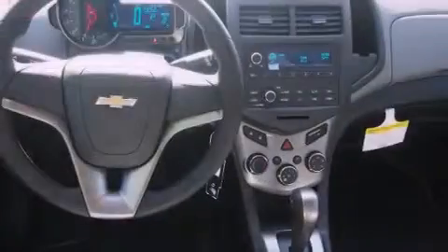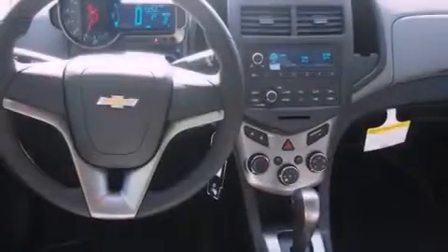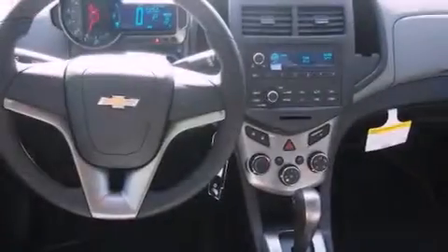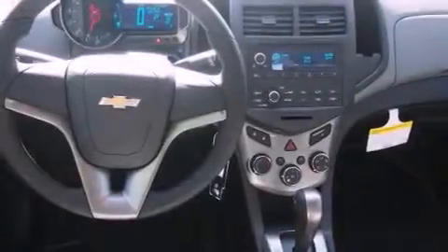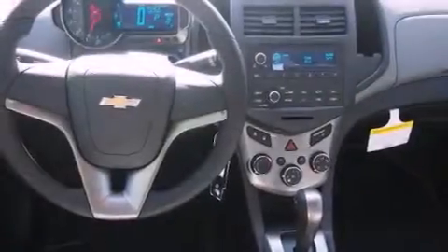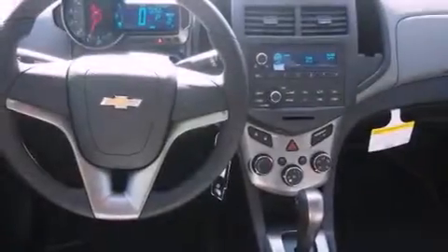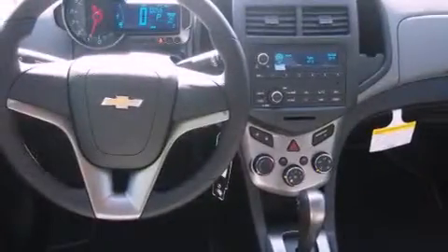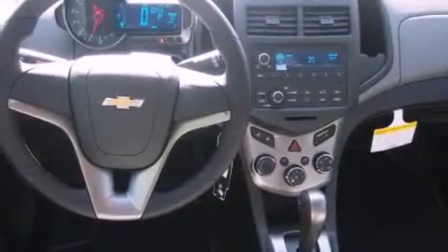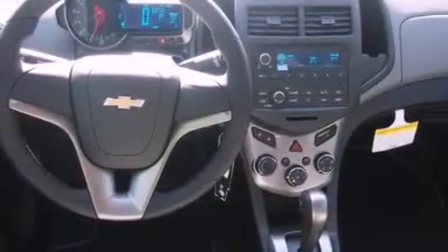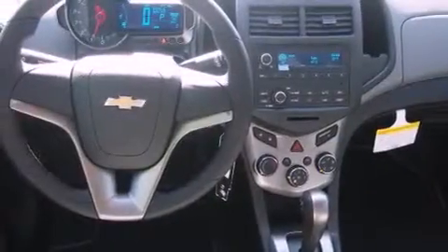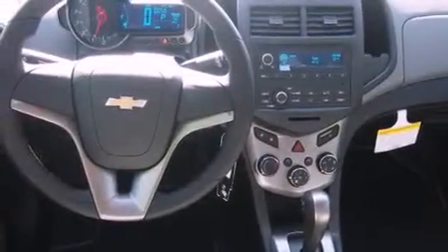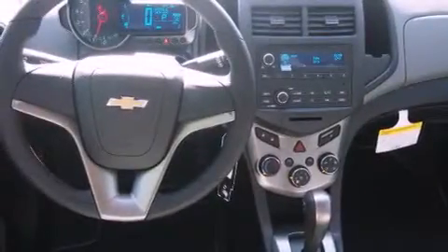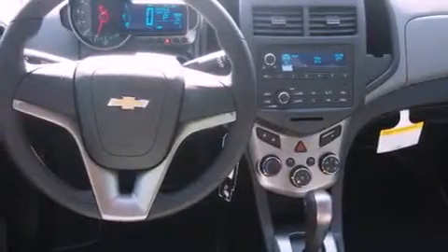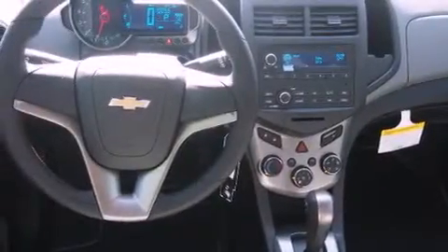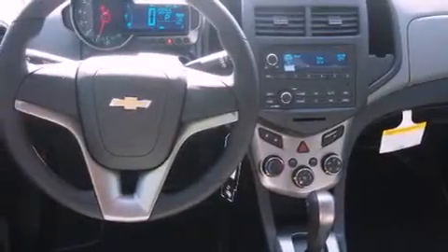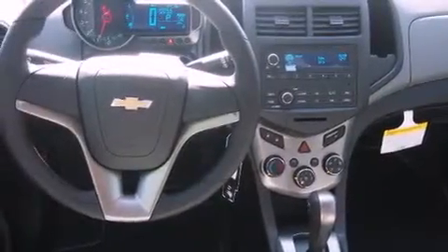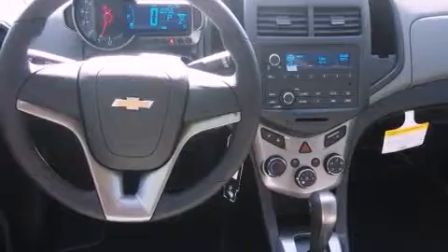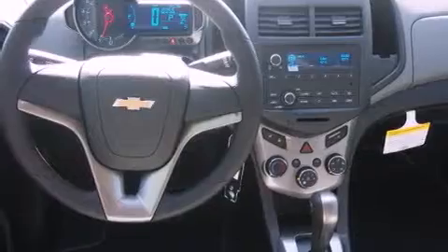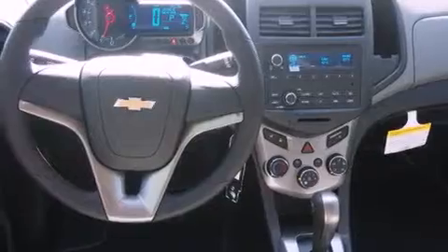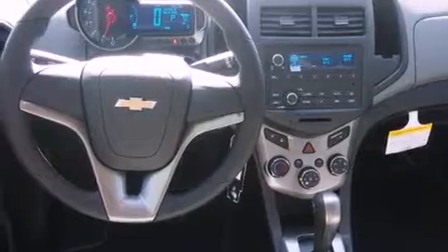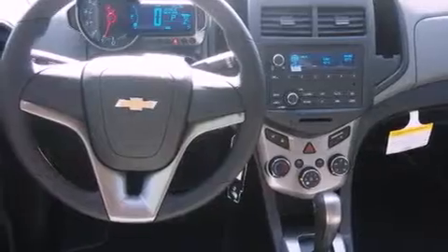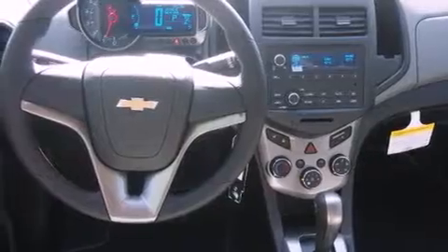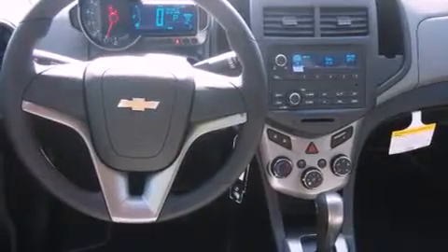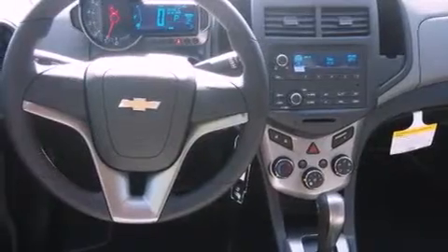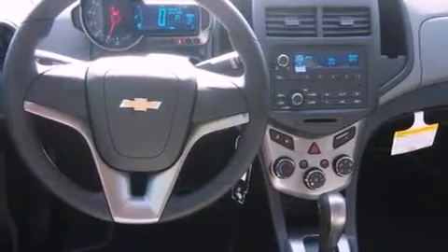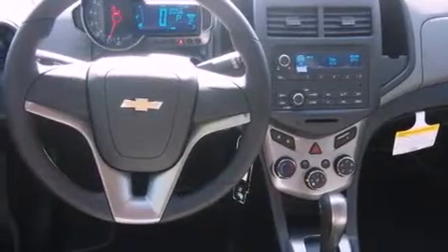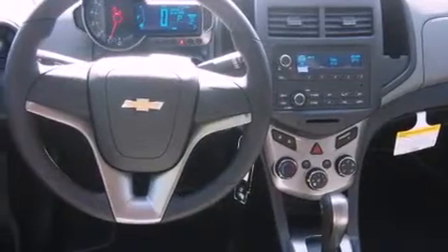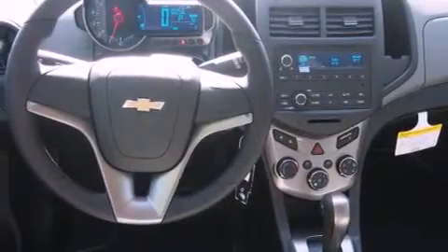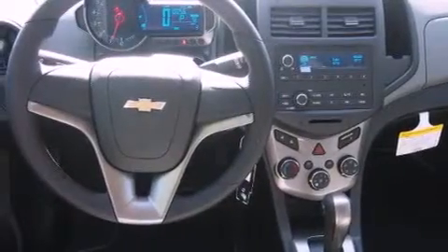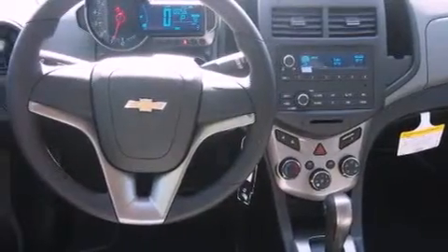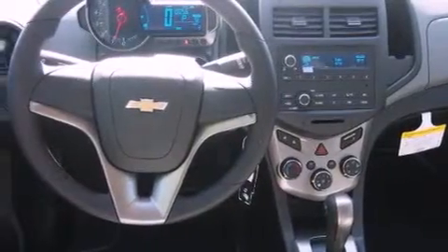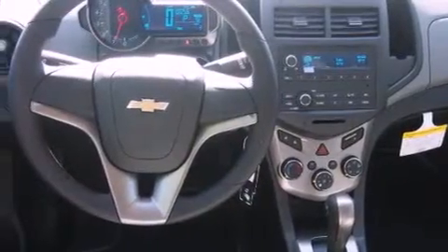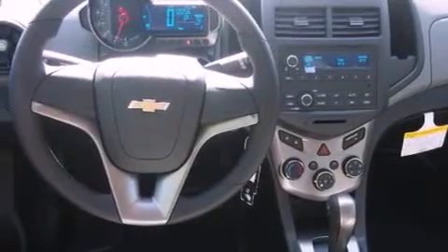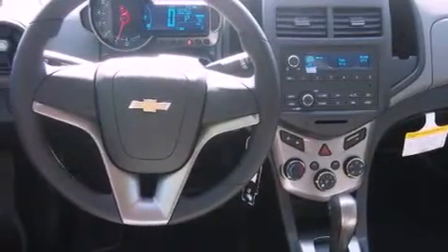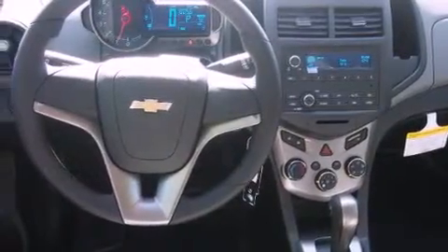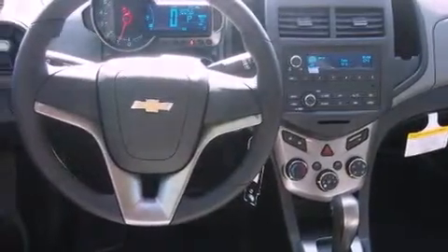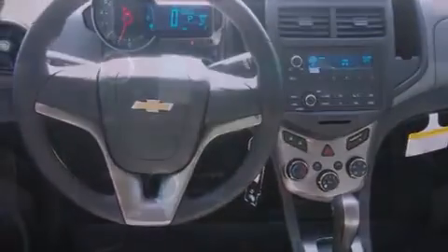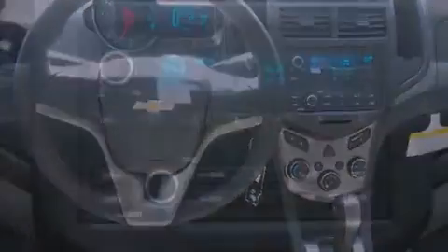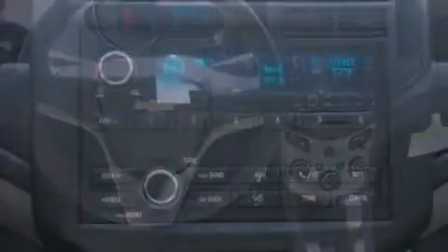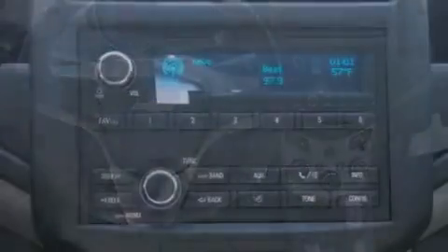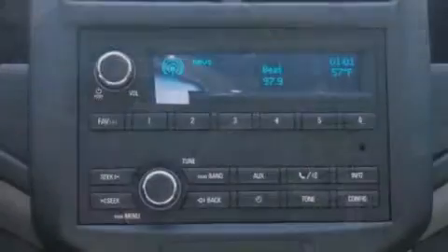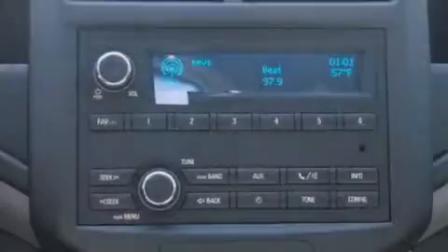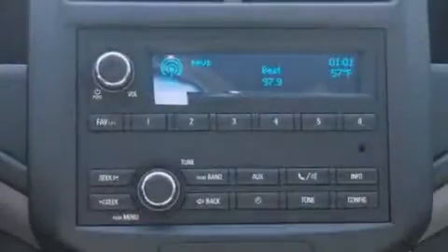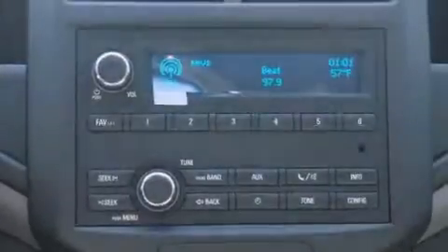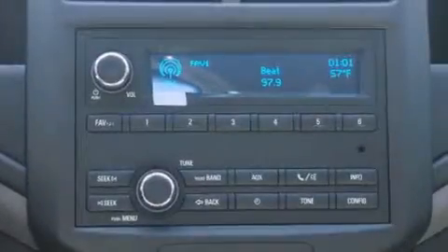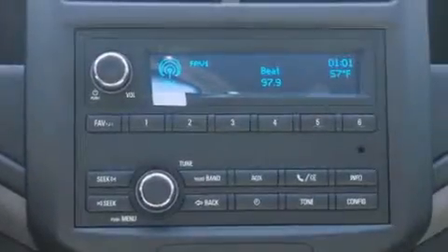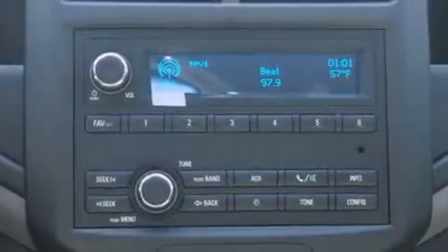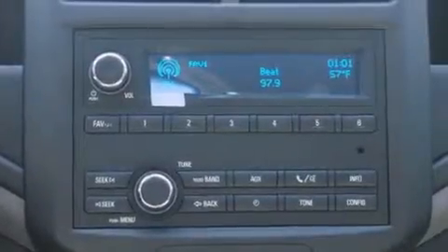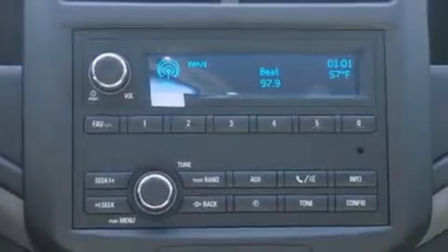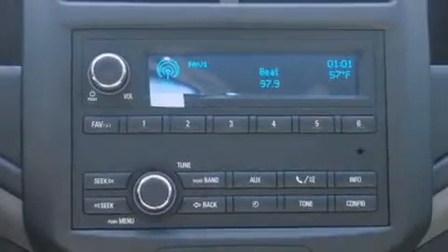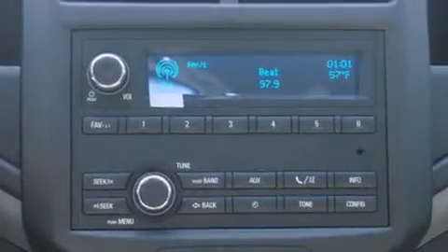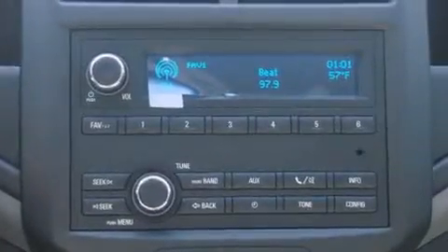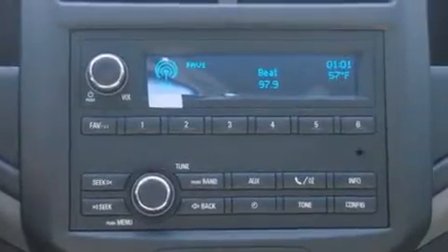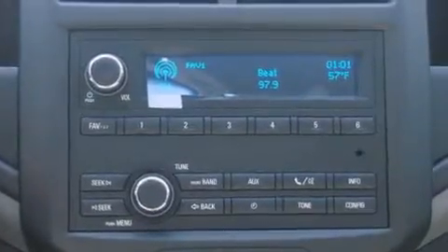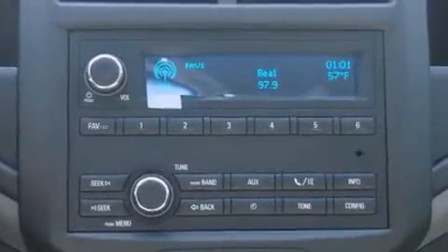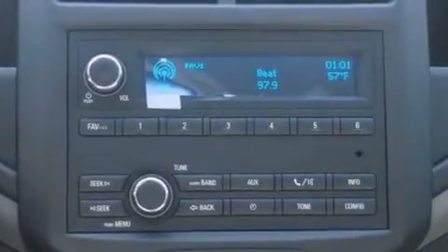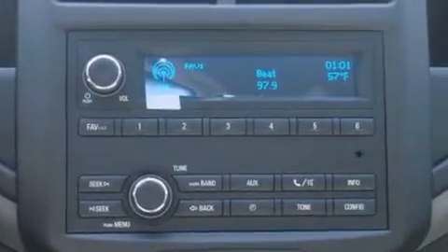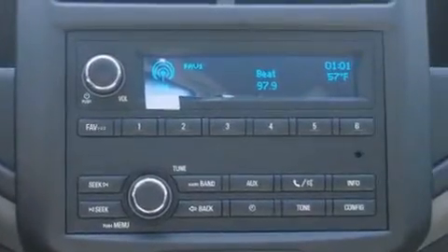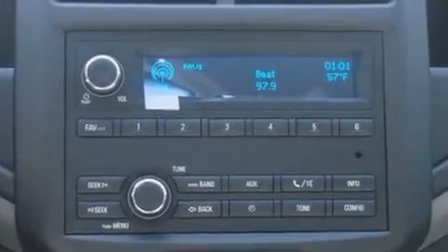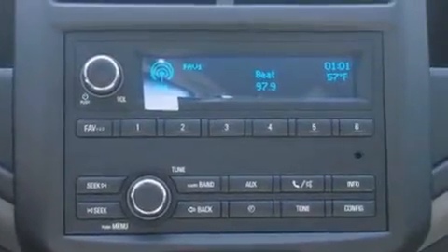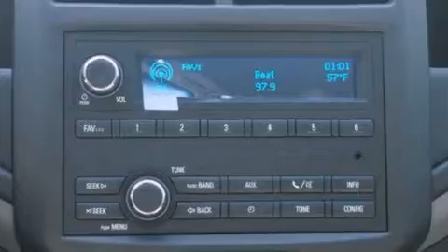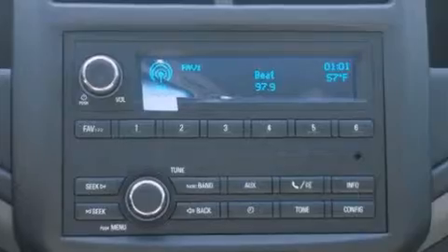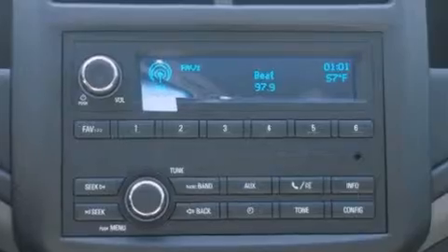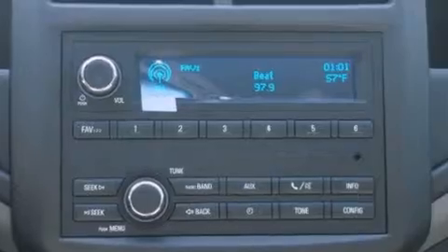An anti-lock braking system, air conditioning, and the navigation system will help you get from point A to point B on time.